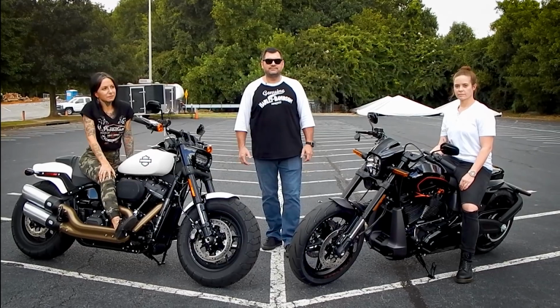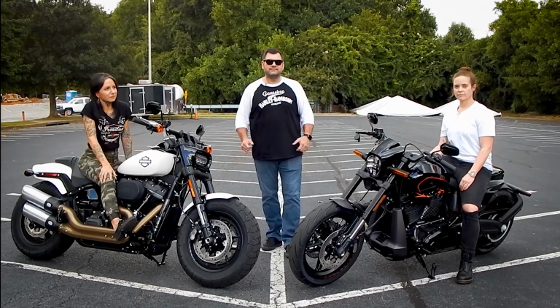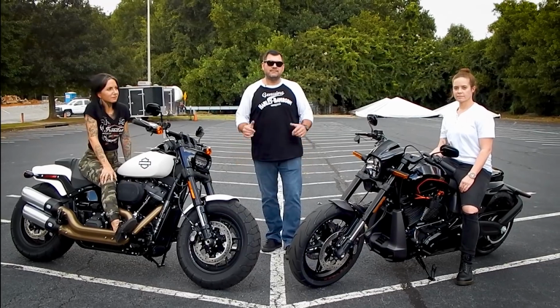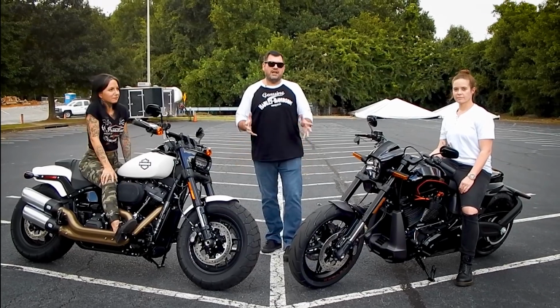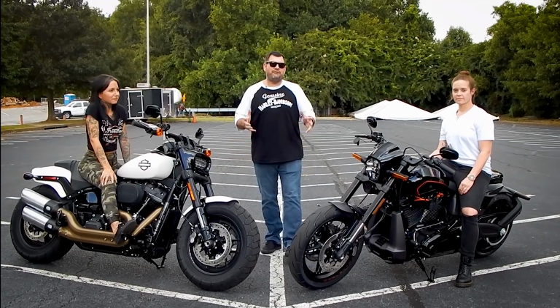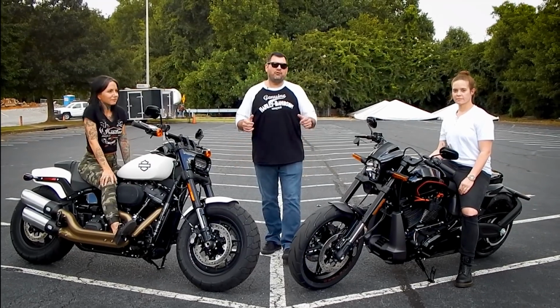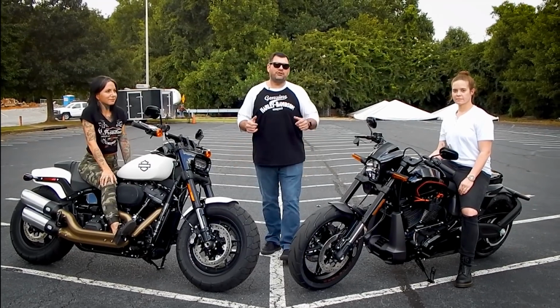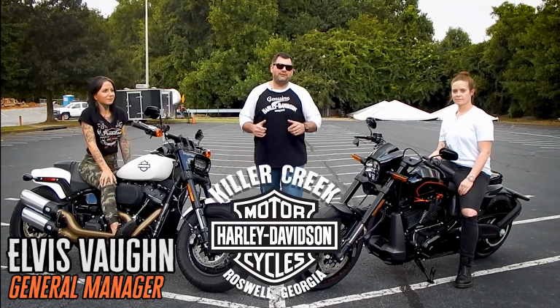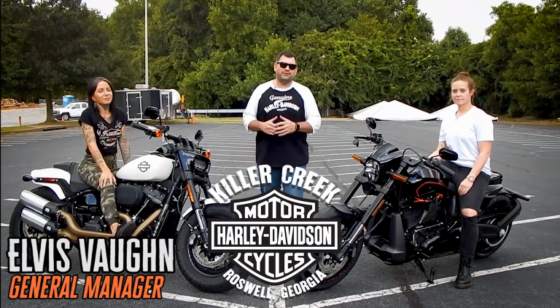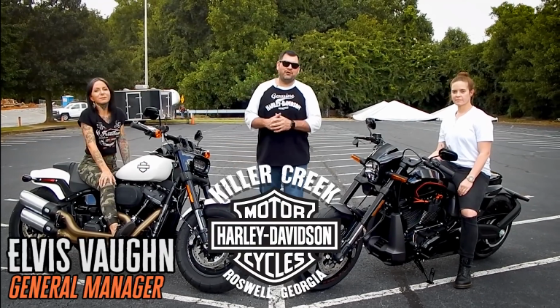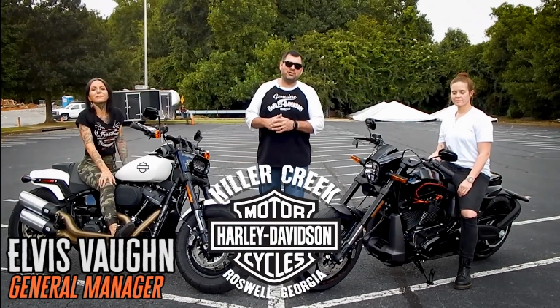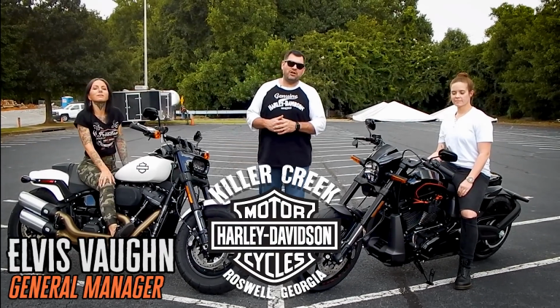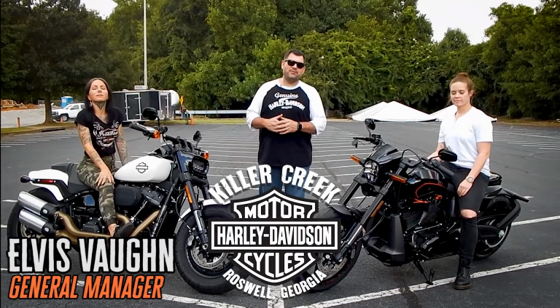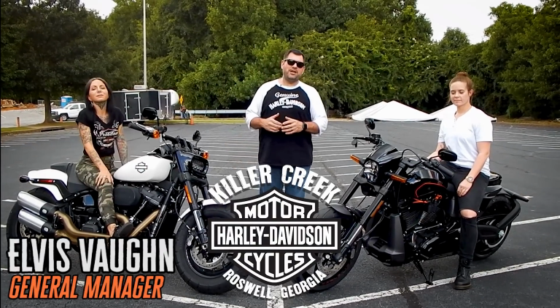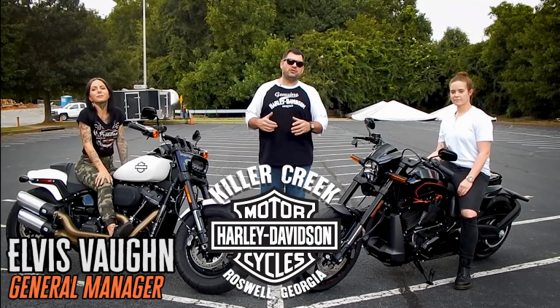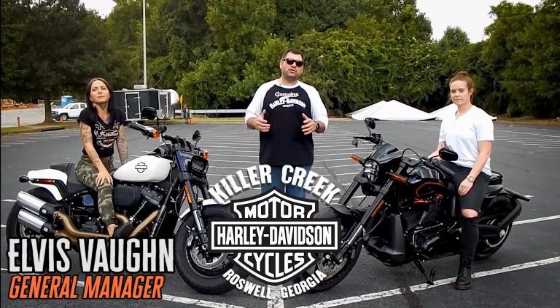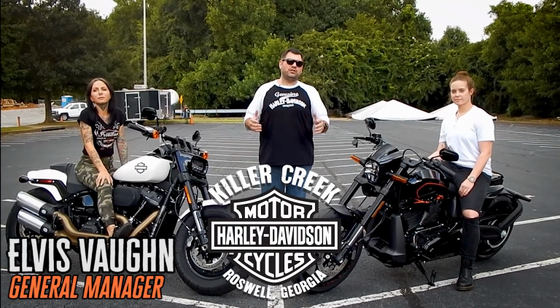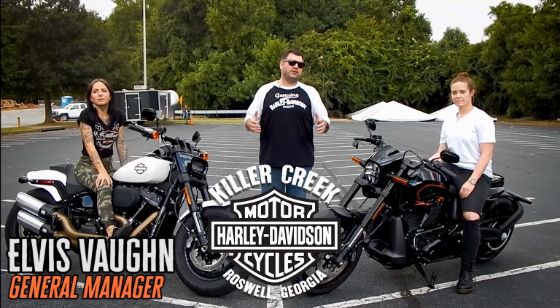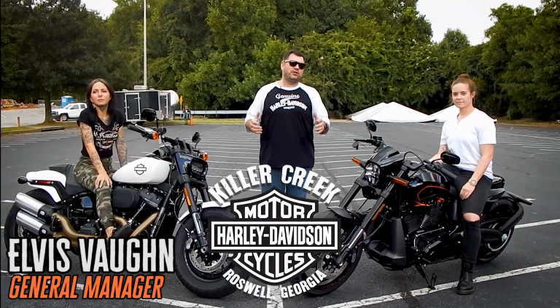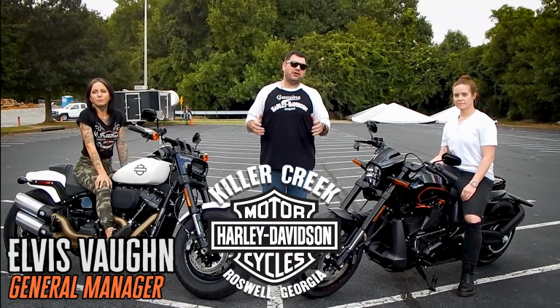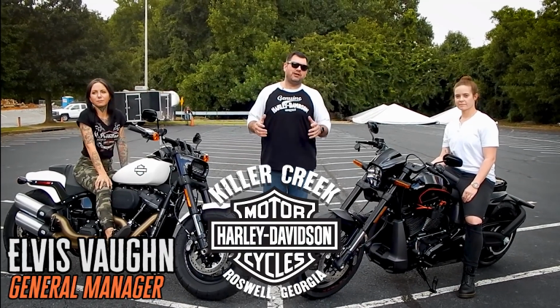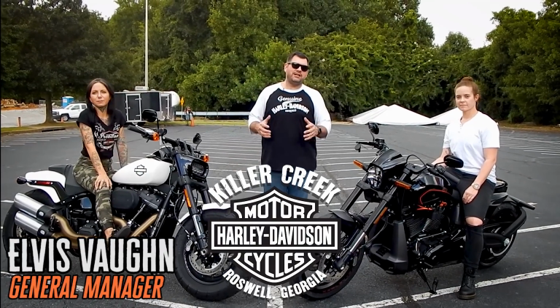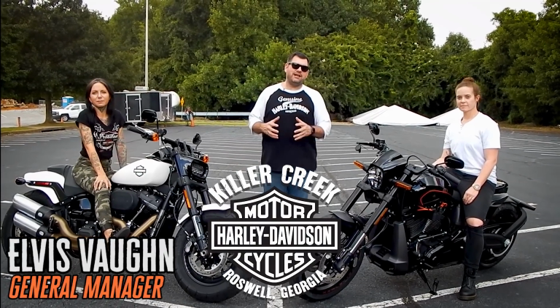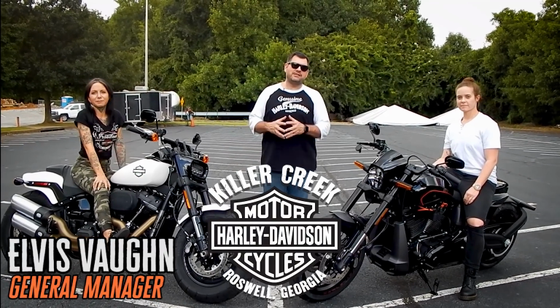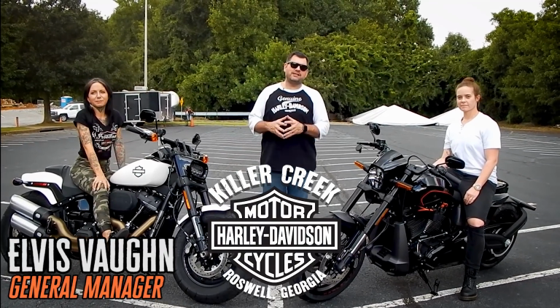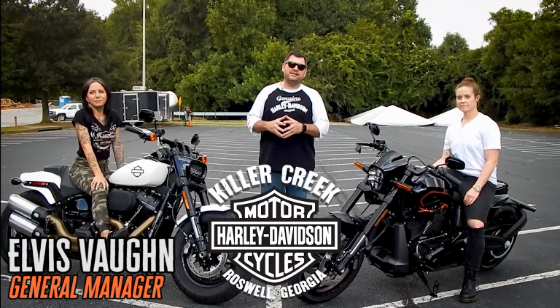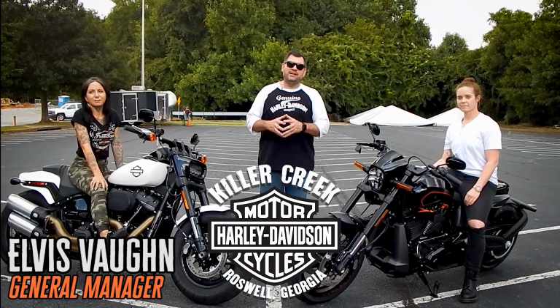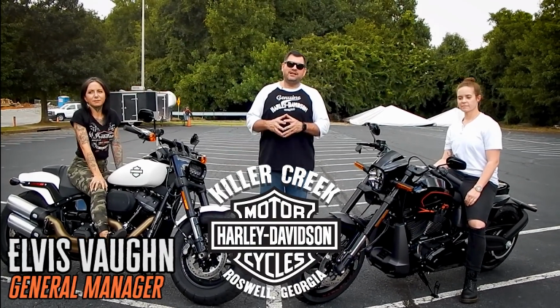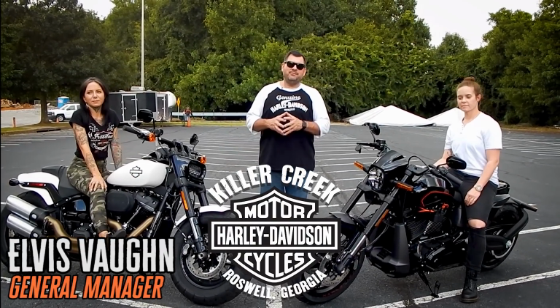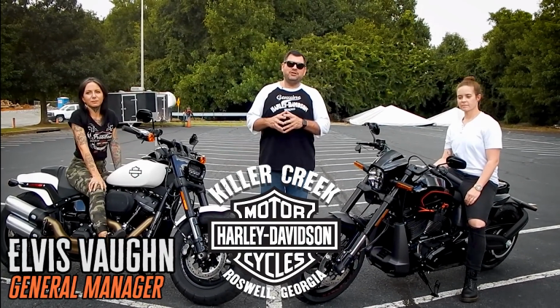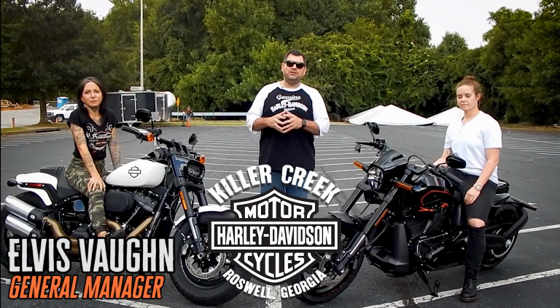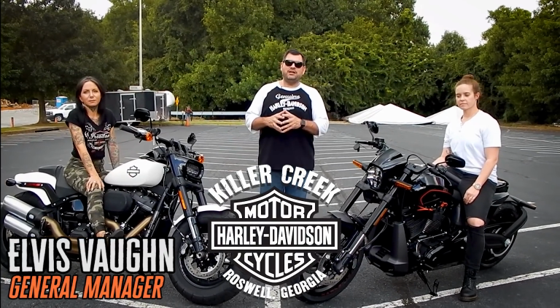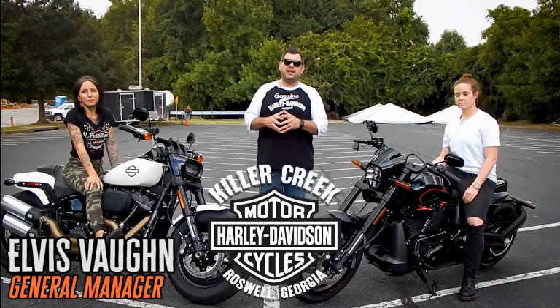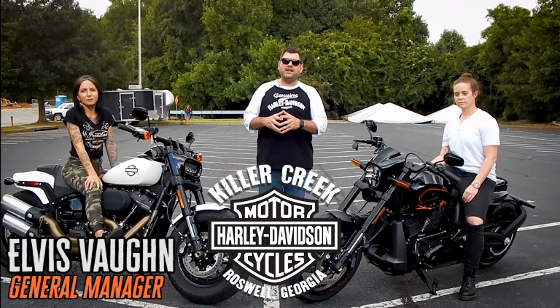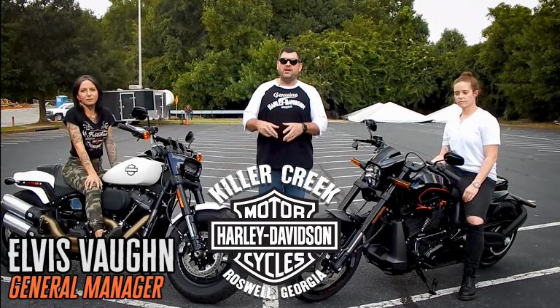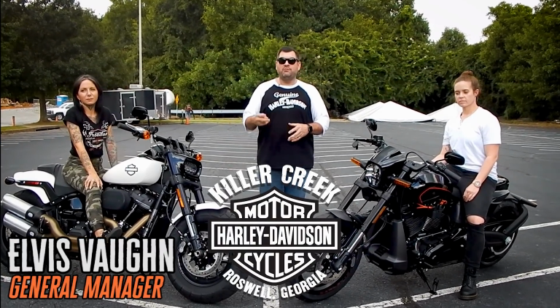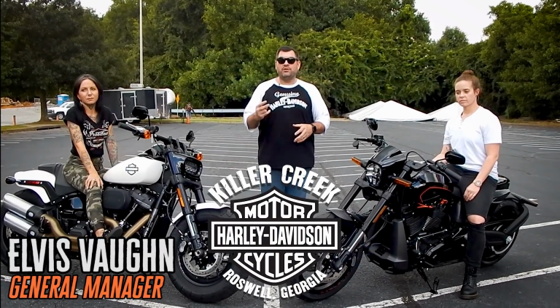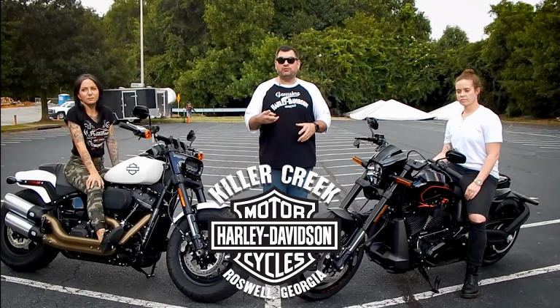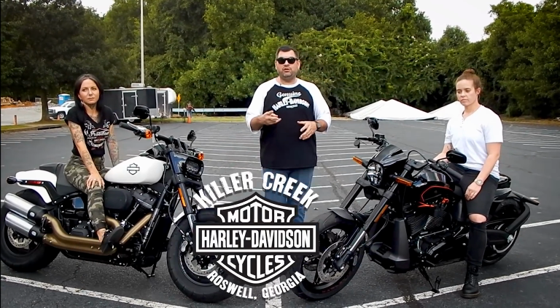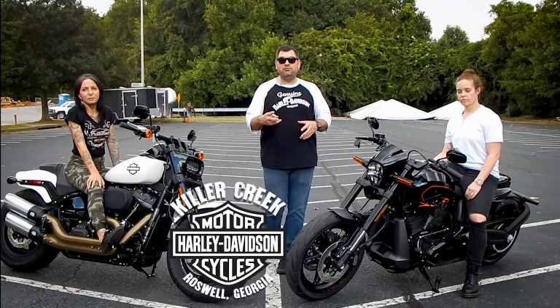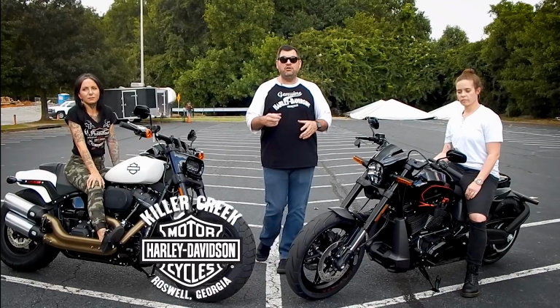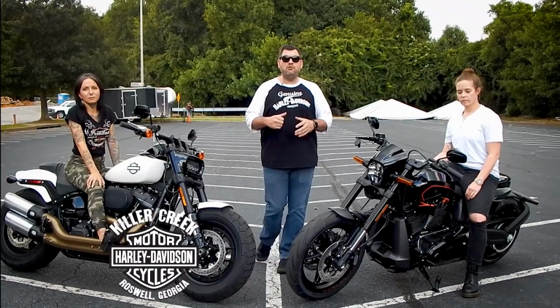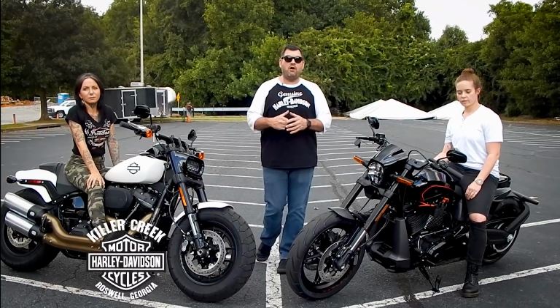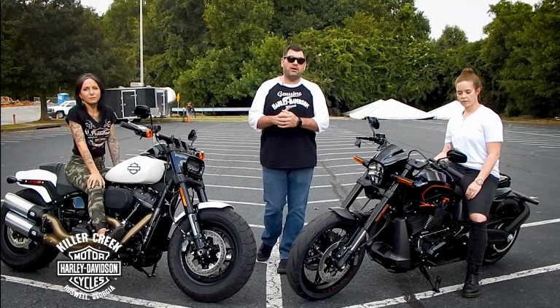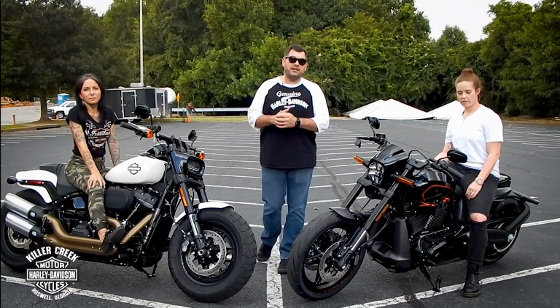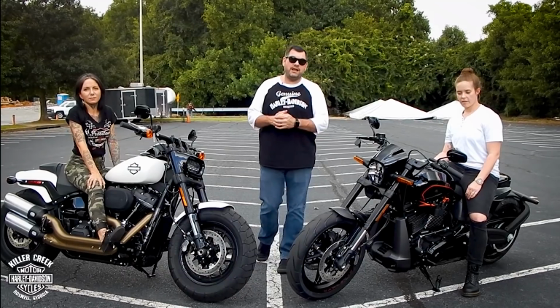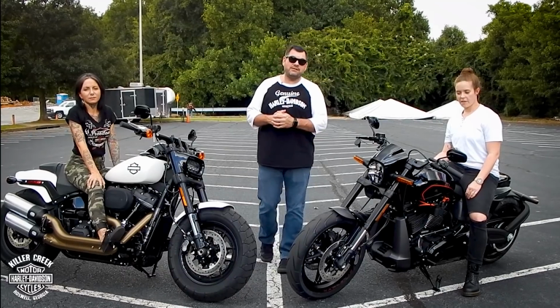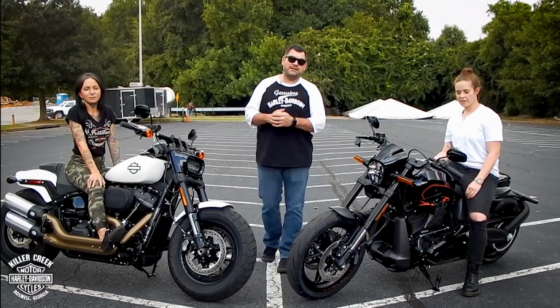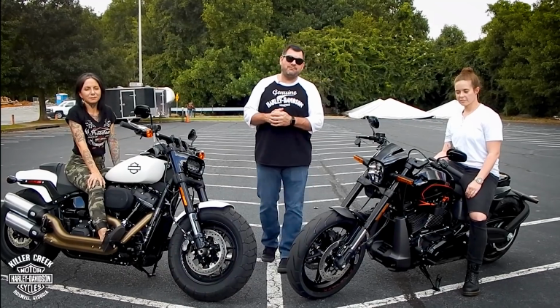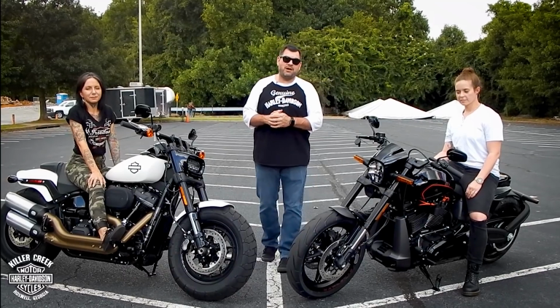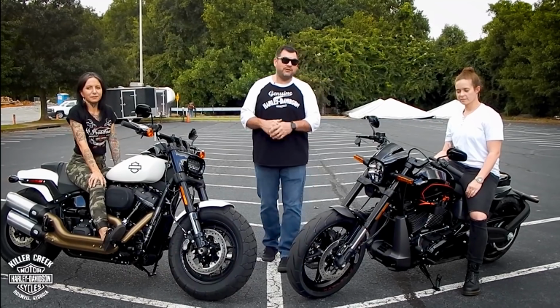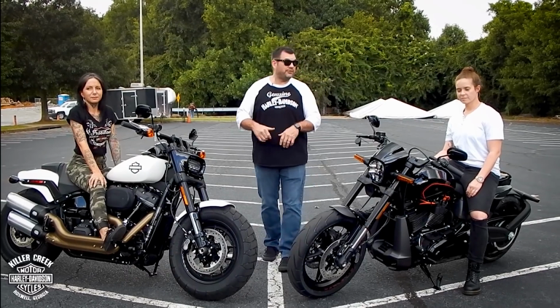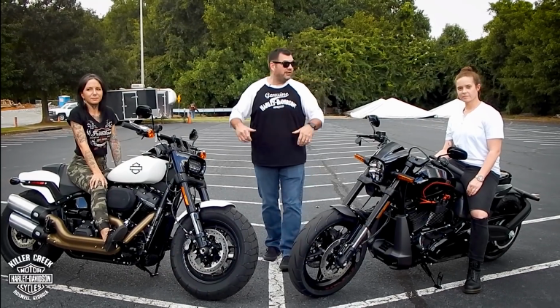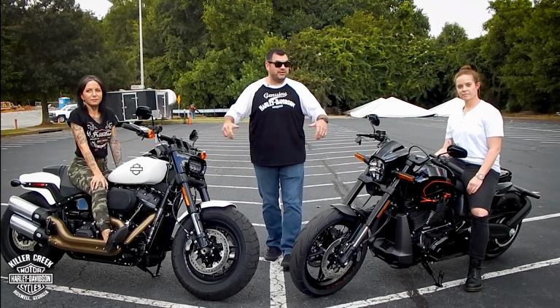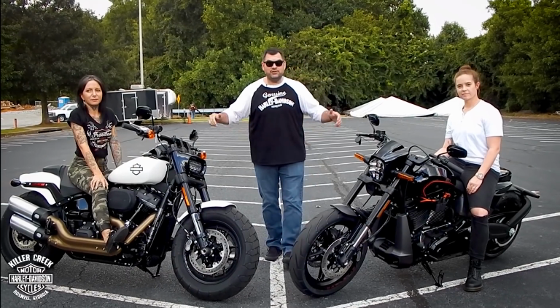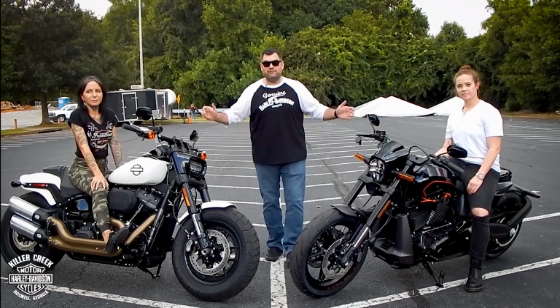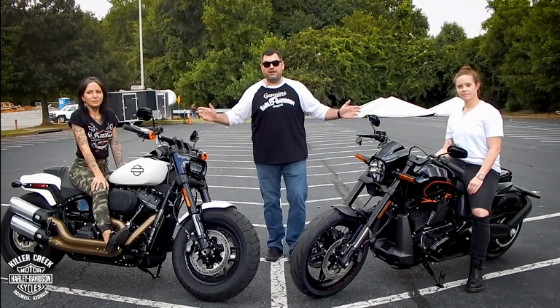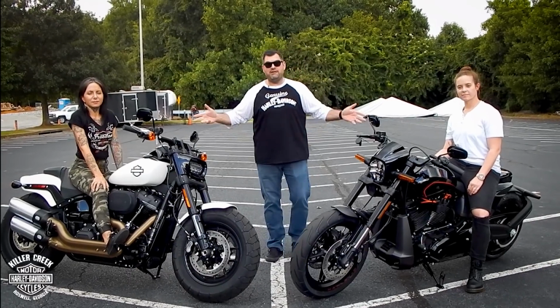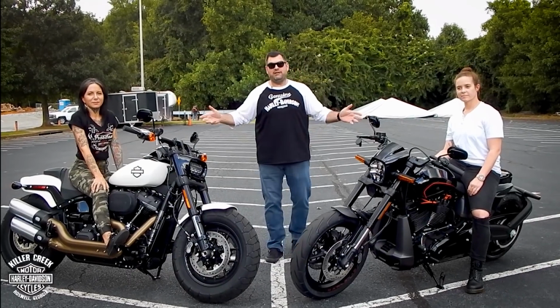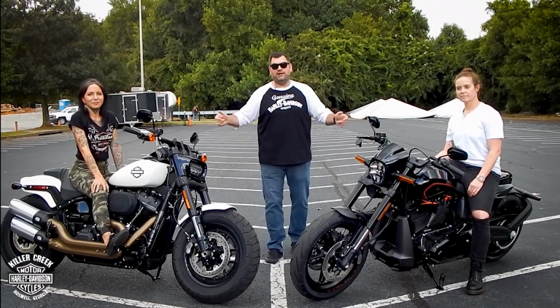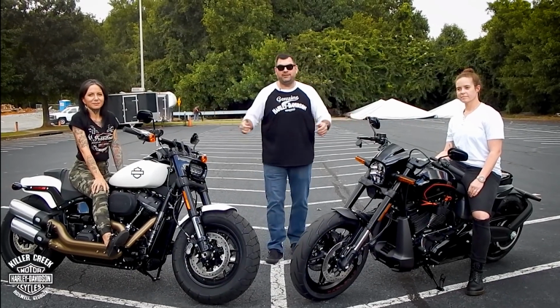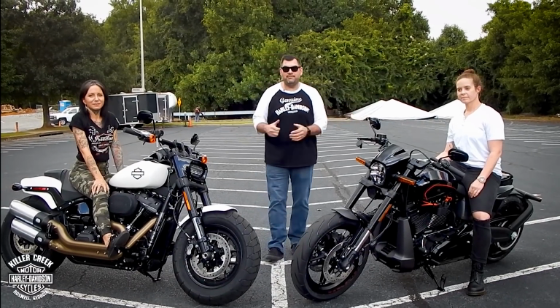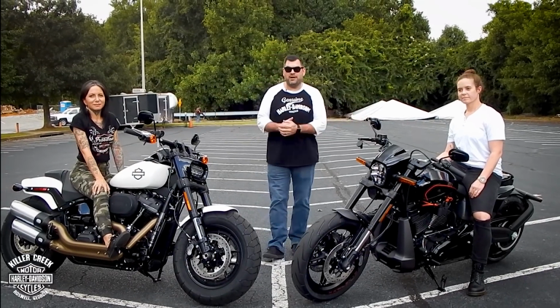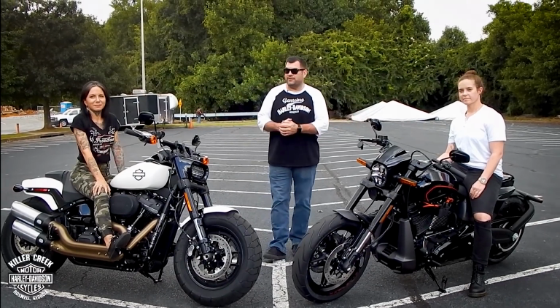Hey folks, Elvis Vaughn, General Manager of Keely Creek Harley-Davidson, coming to you today with two new Harley-Davidson models and two very lovely models.